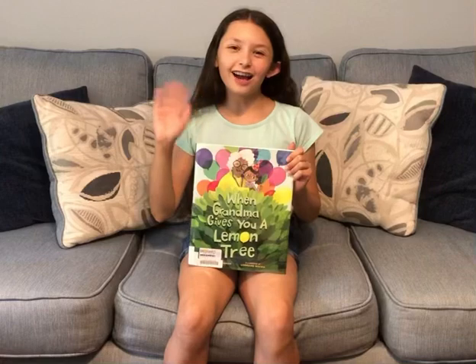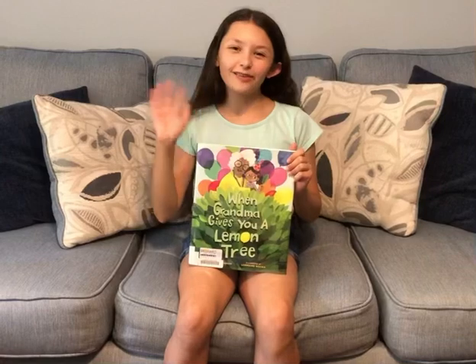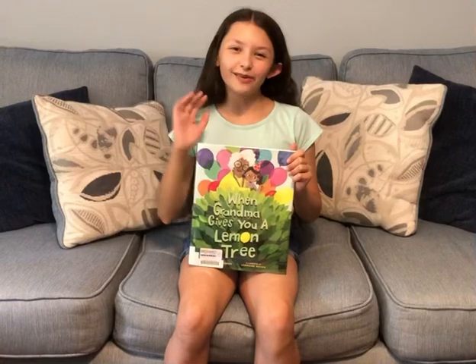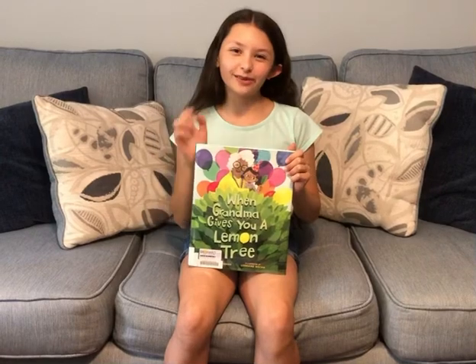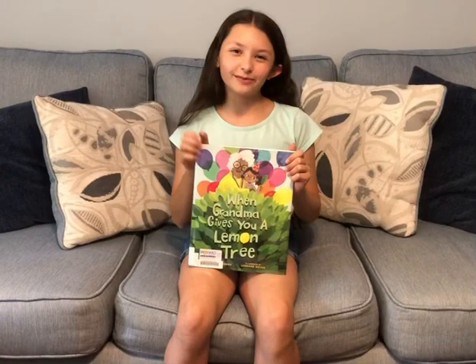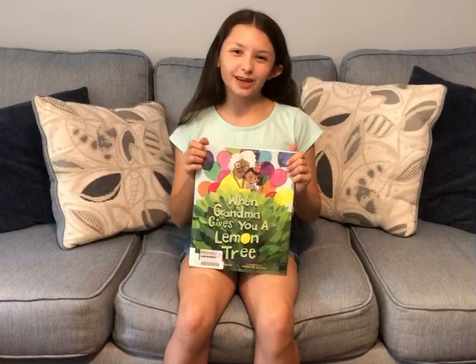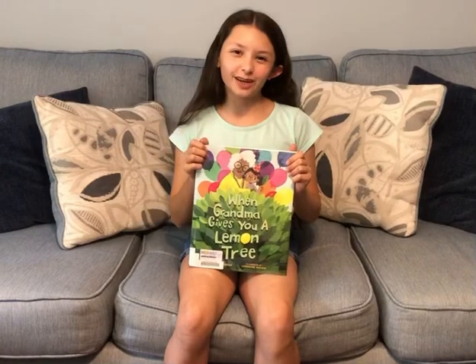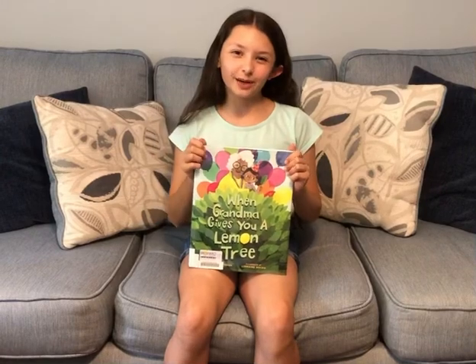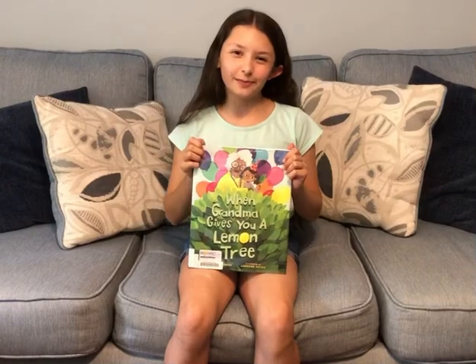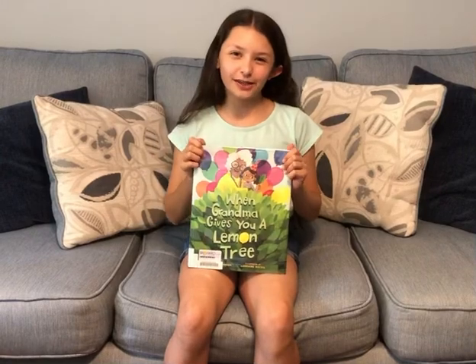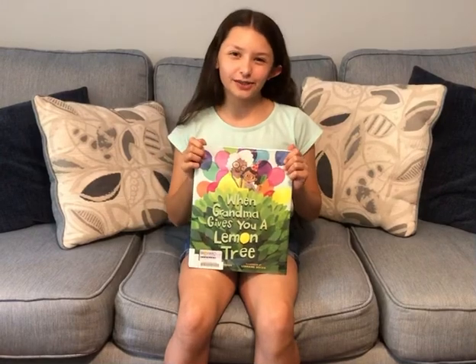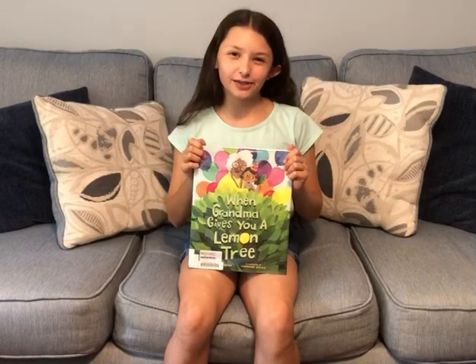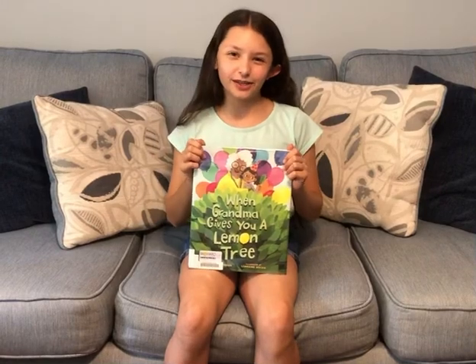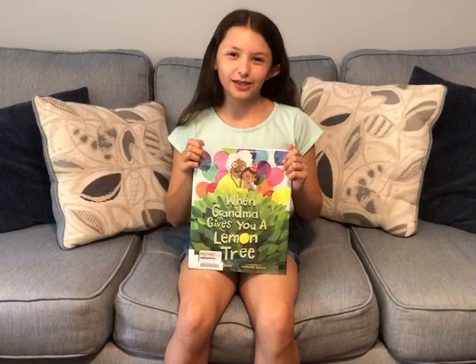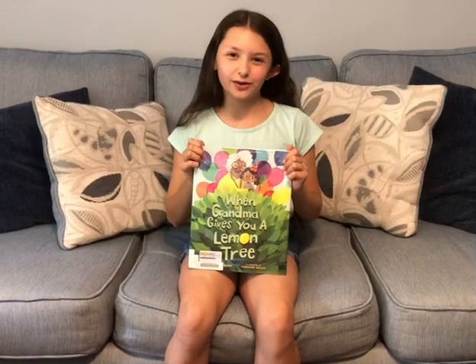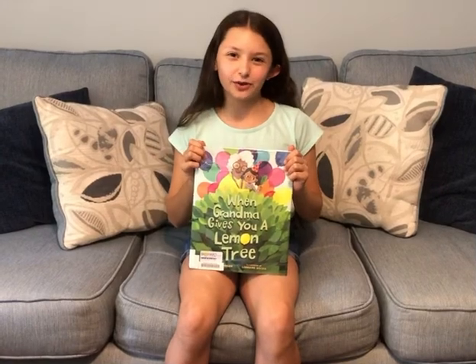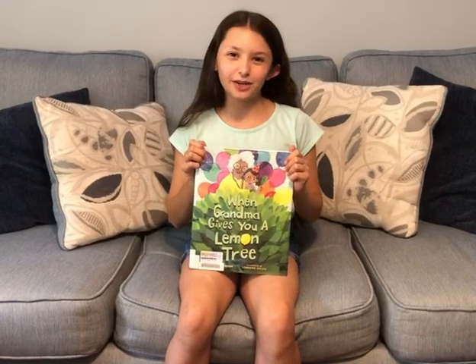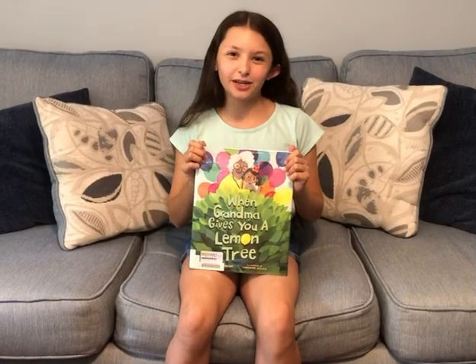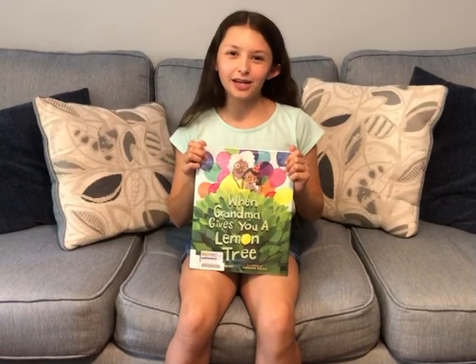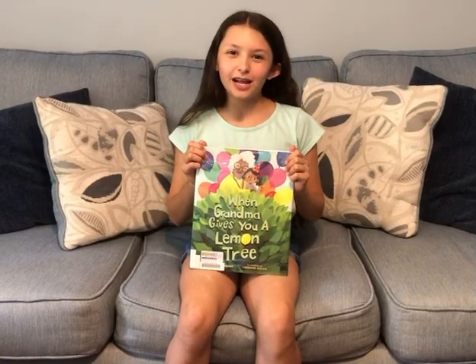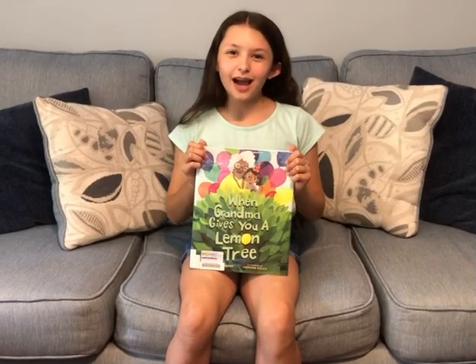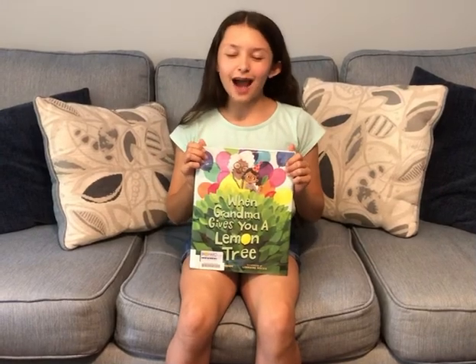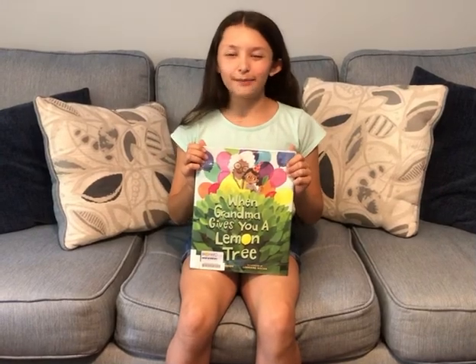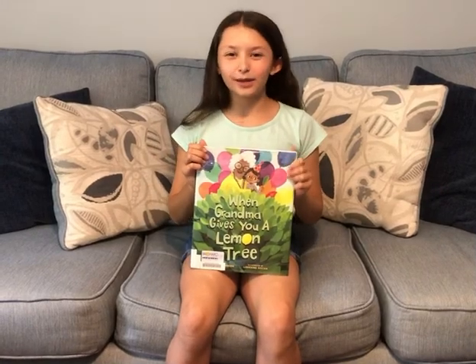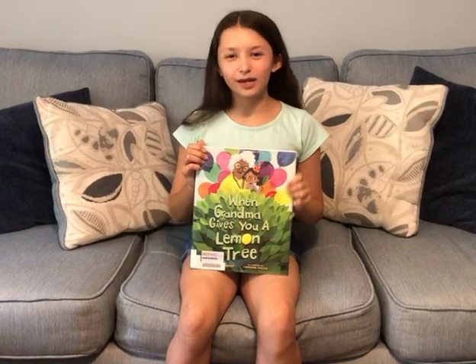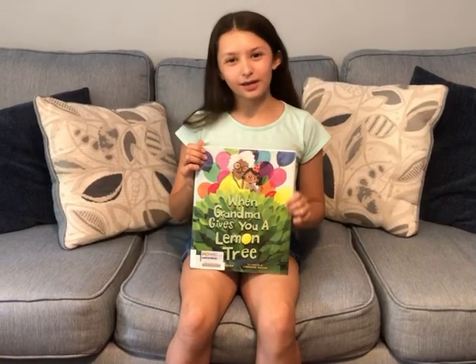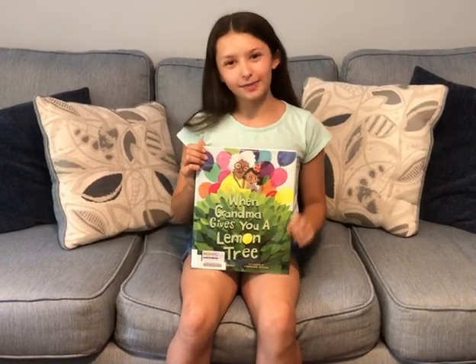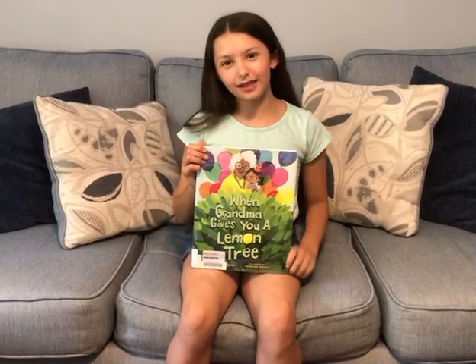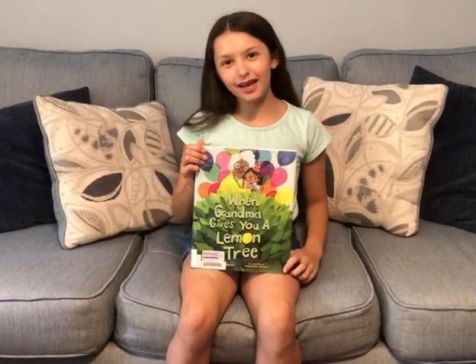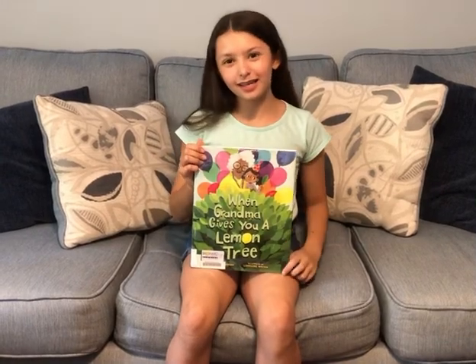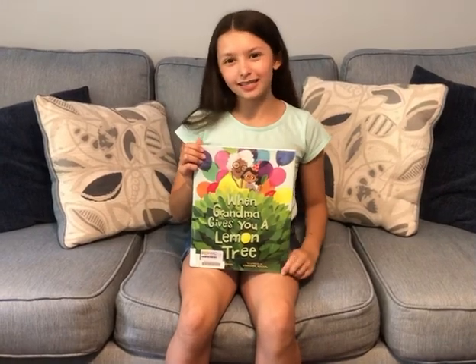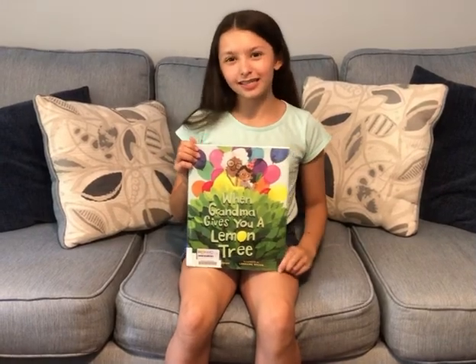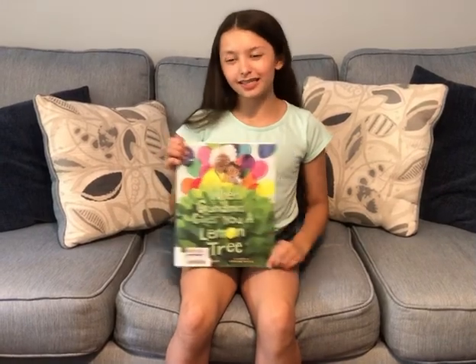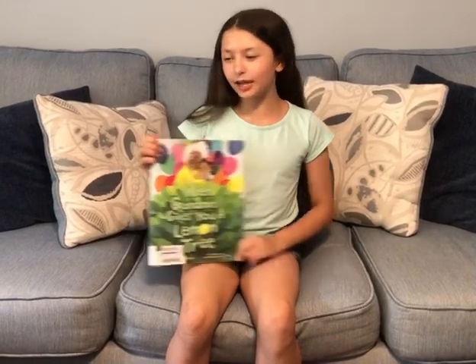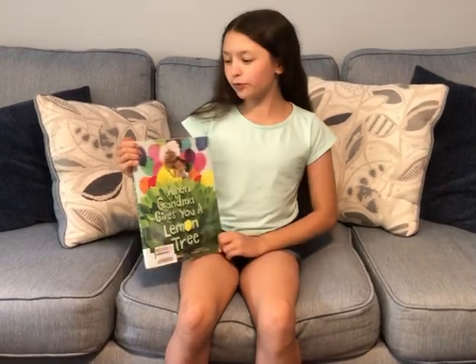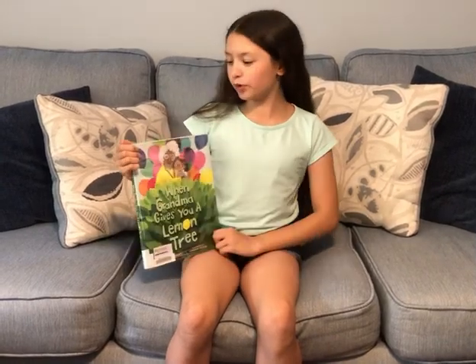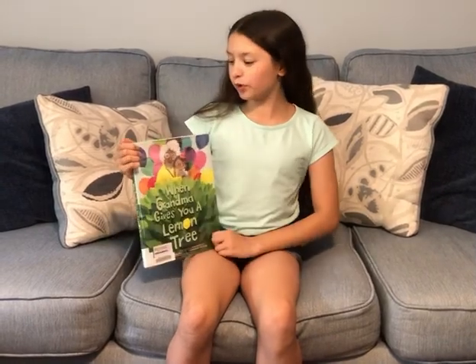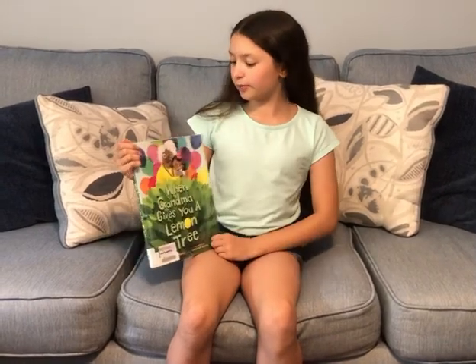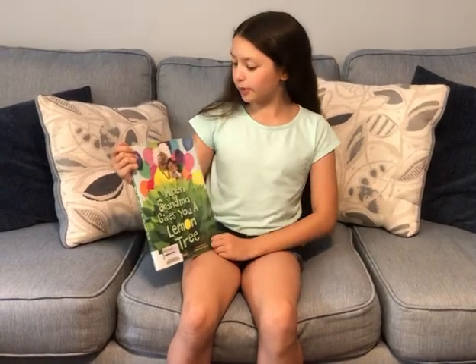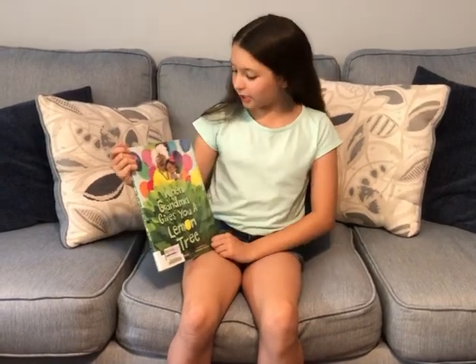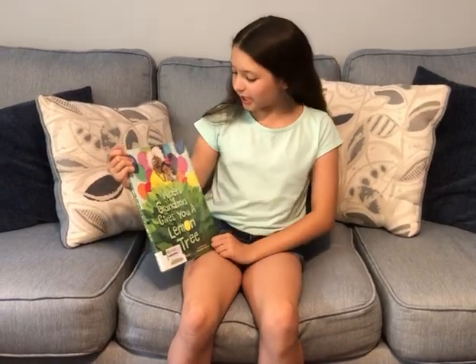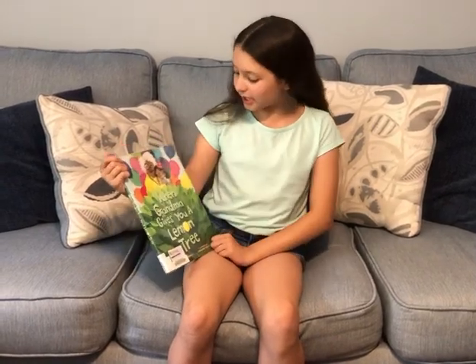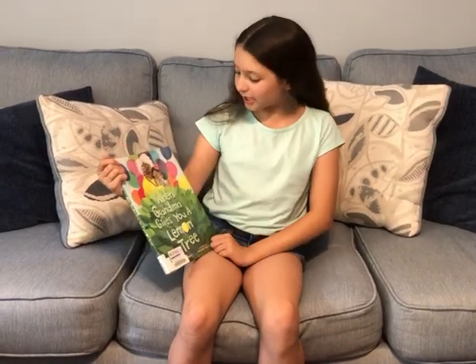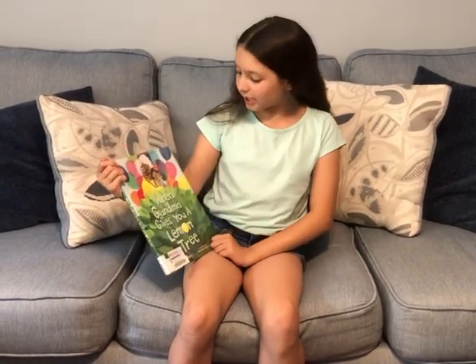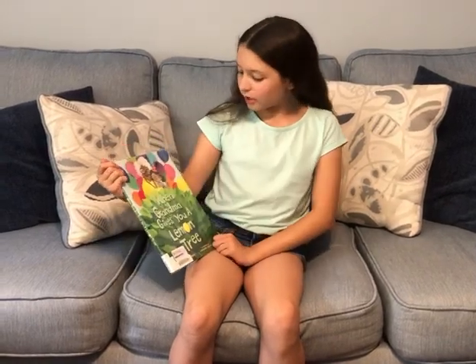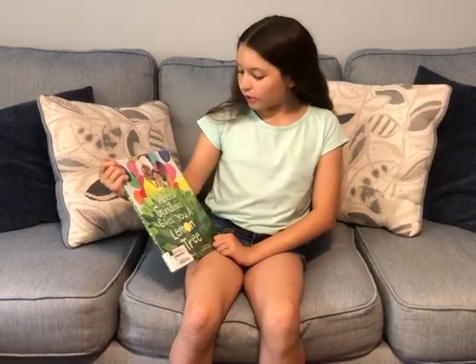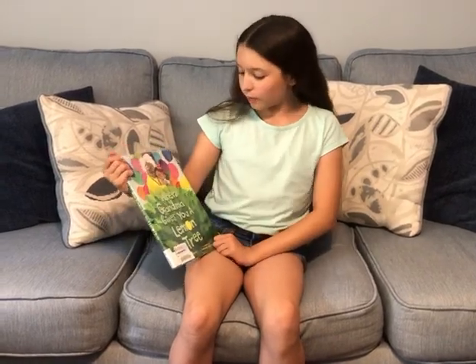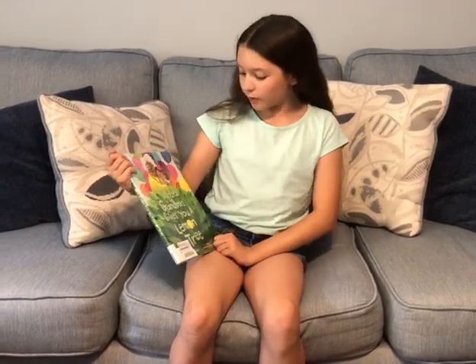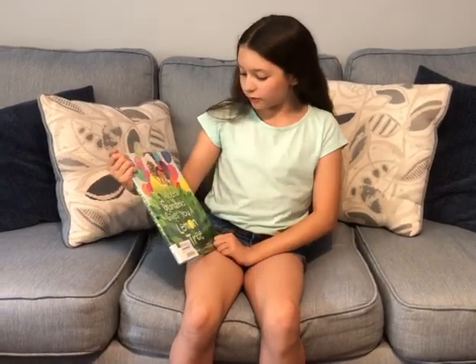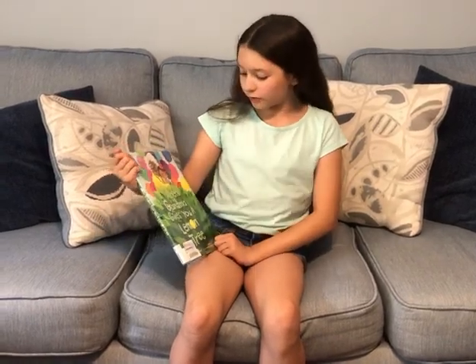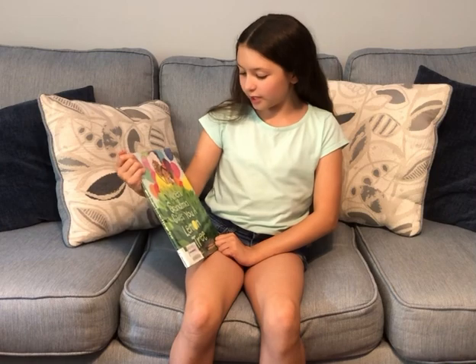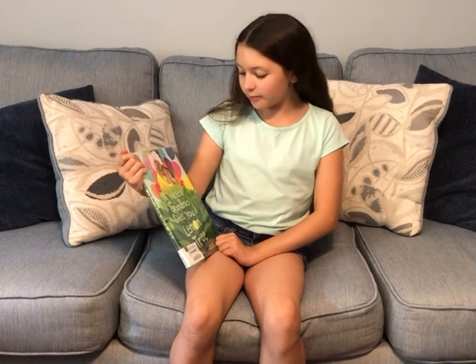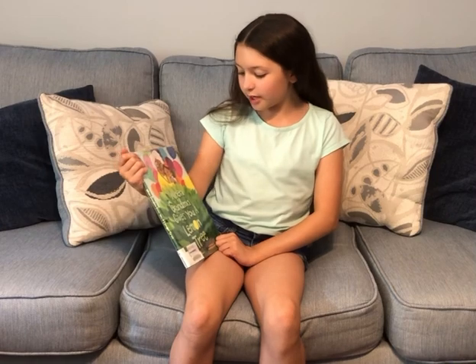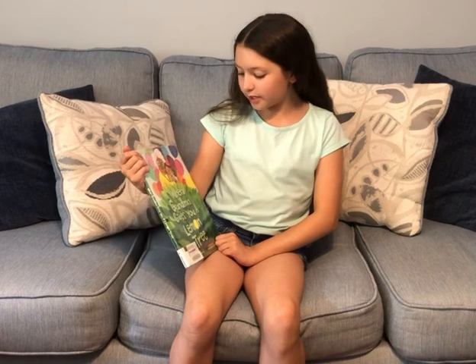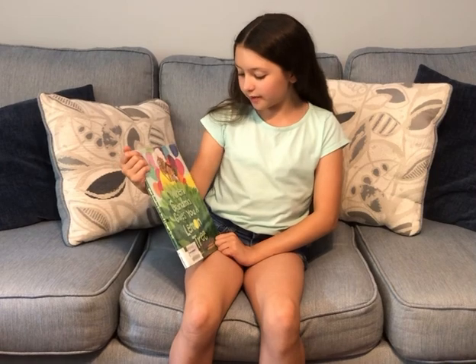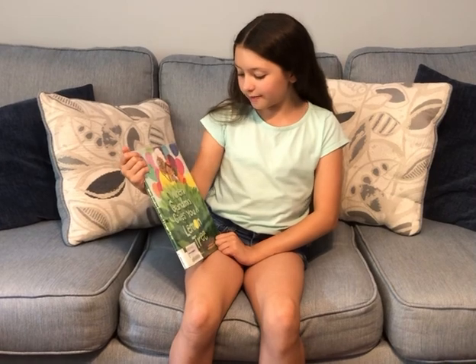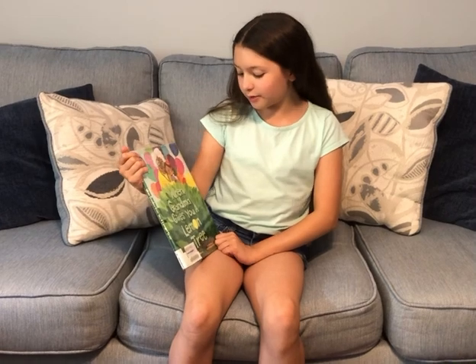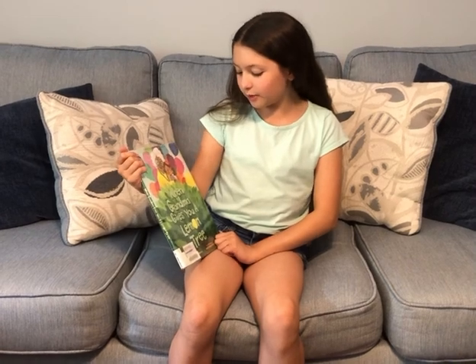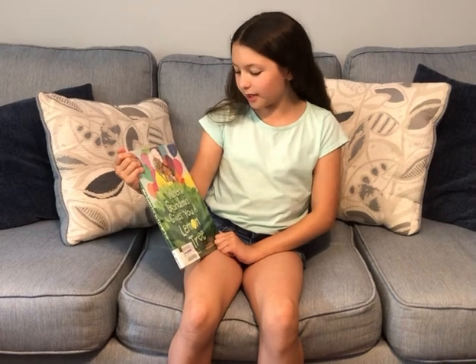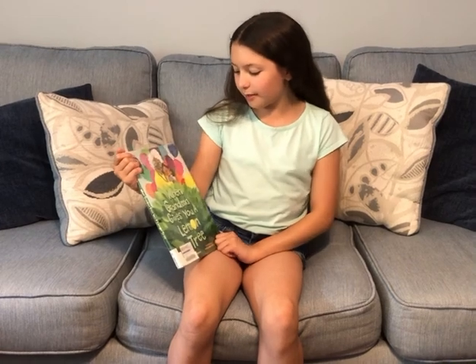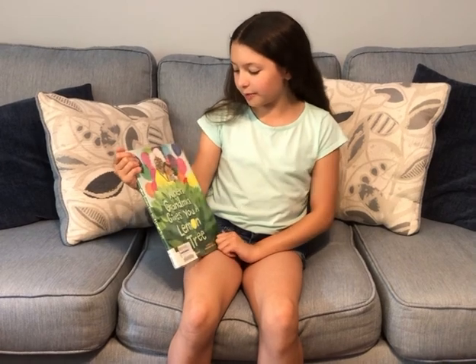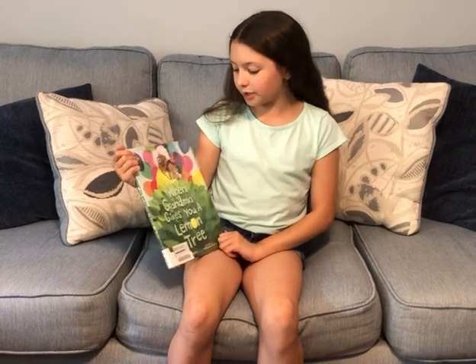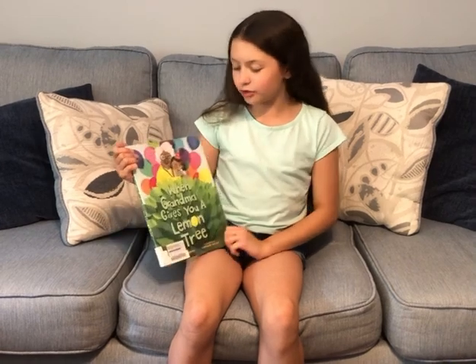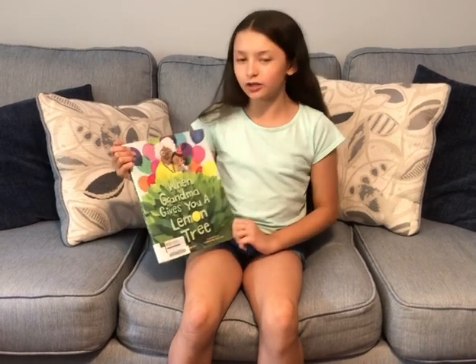Hi, welcome to Arabella's Reading Corner. I'm Arabella, and today we will be reading When Grandma Gives You a Lemon Tree.